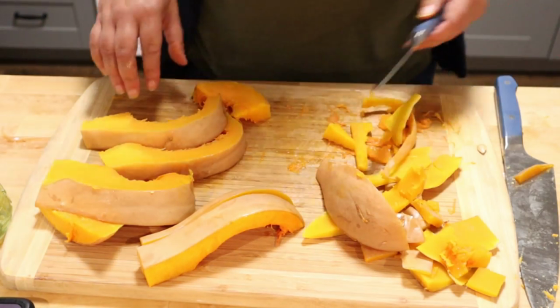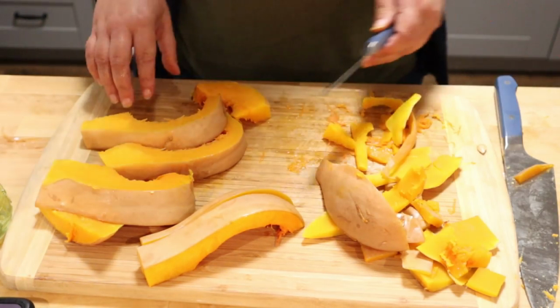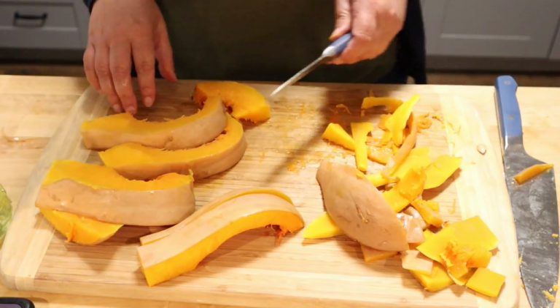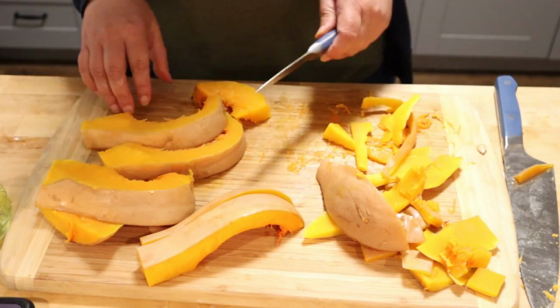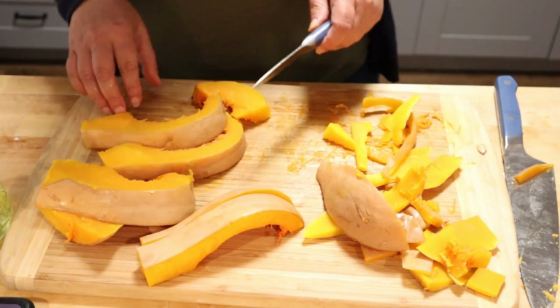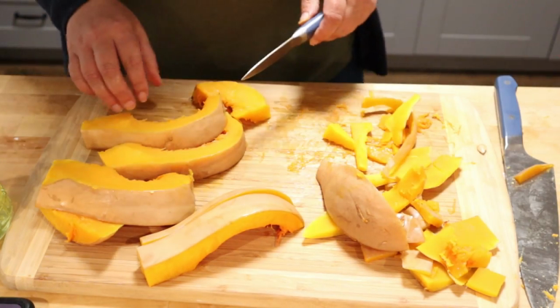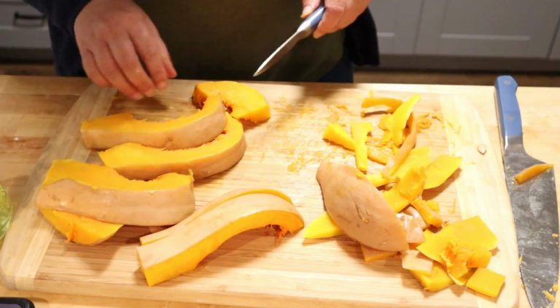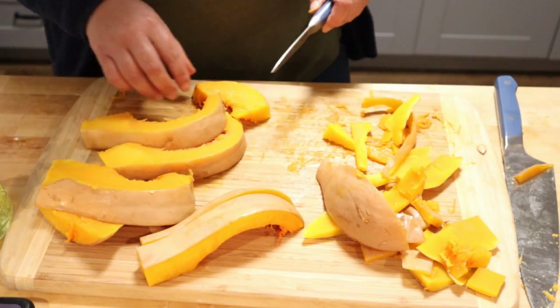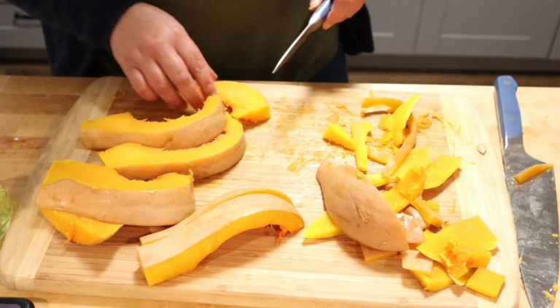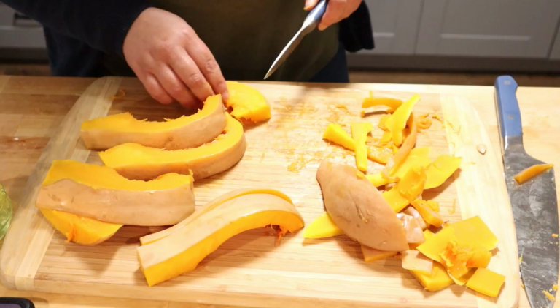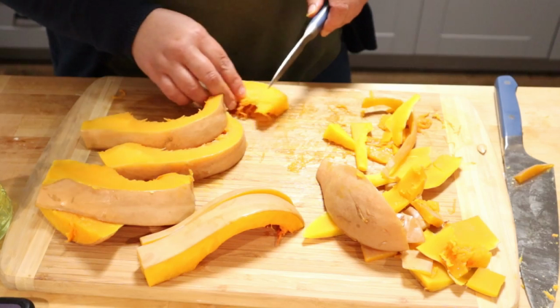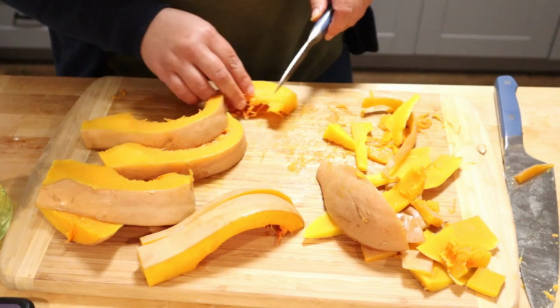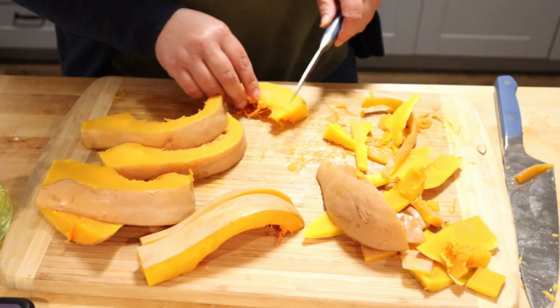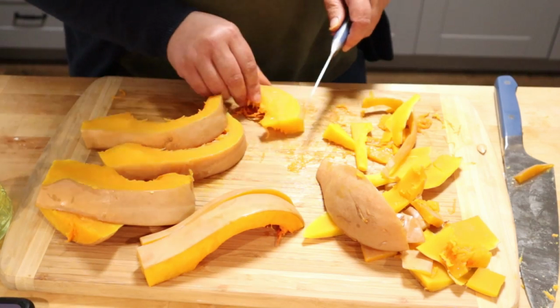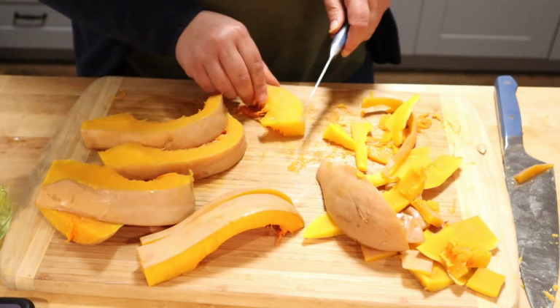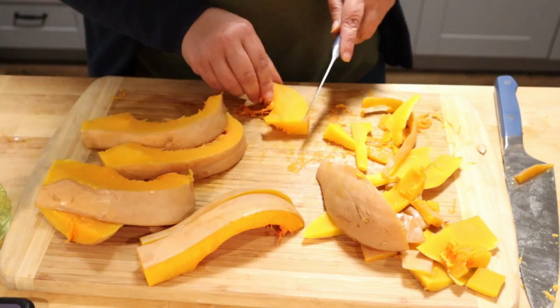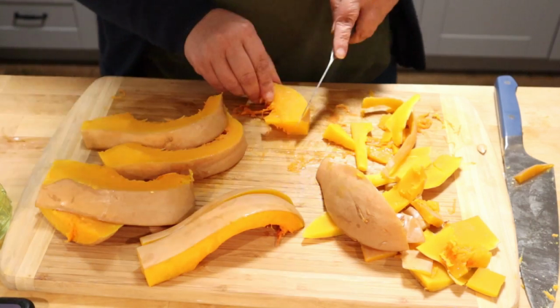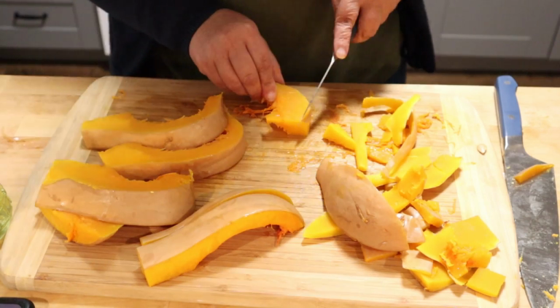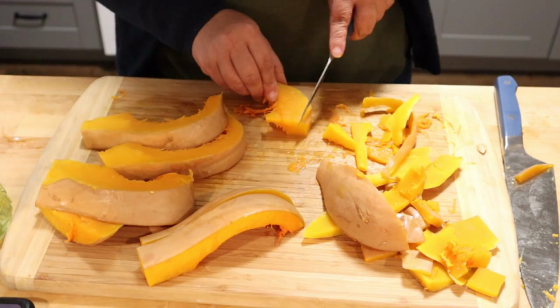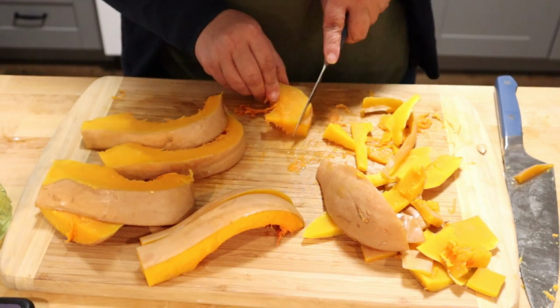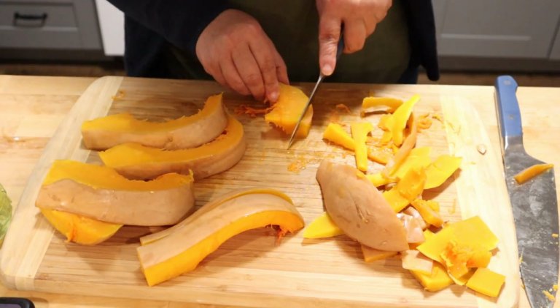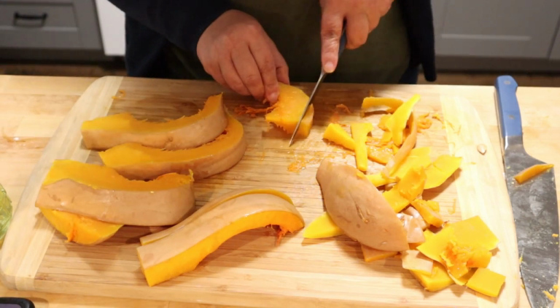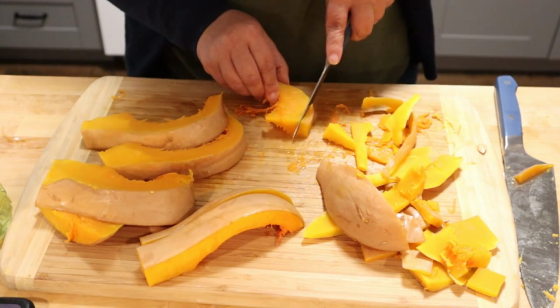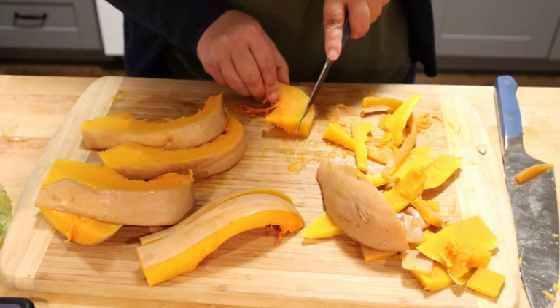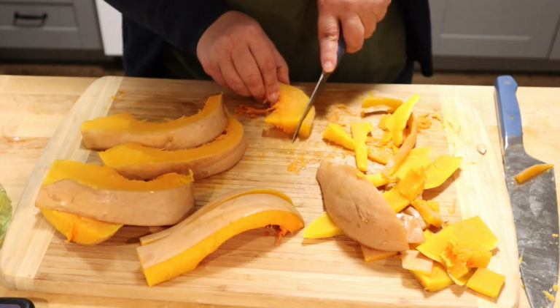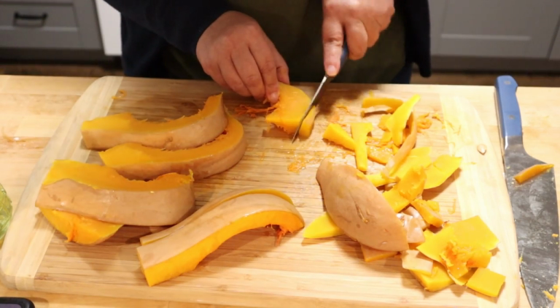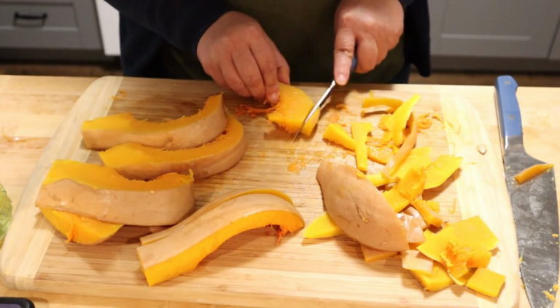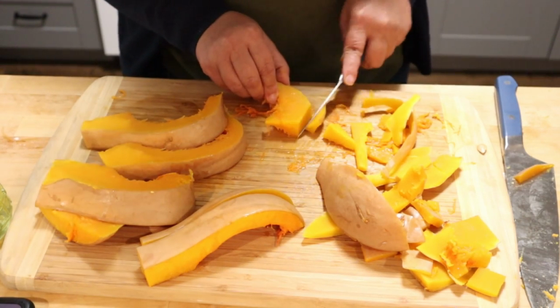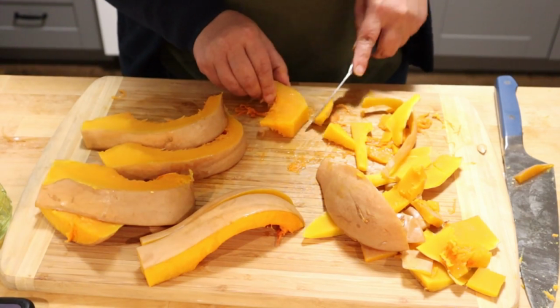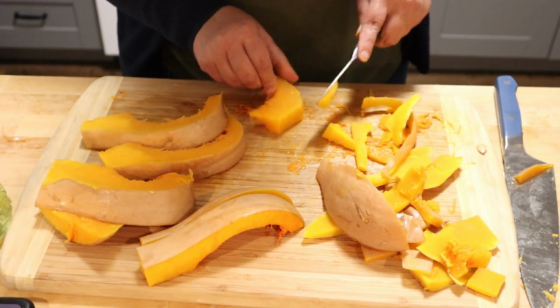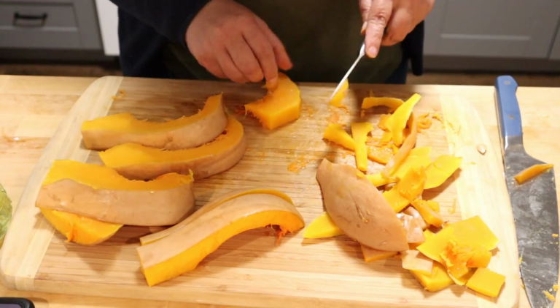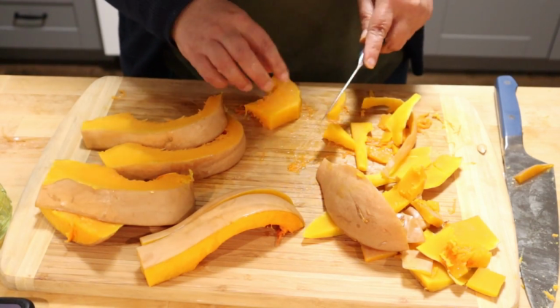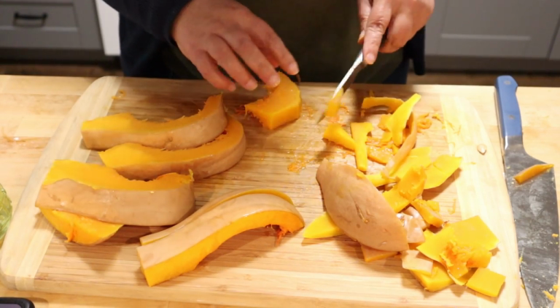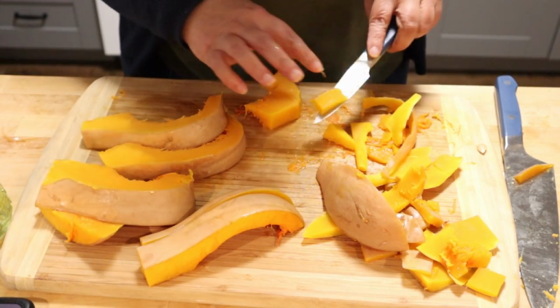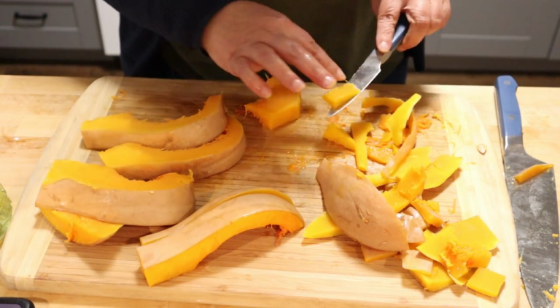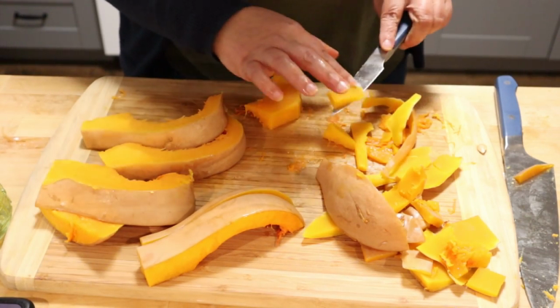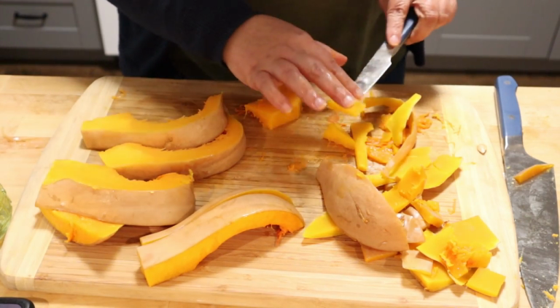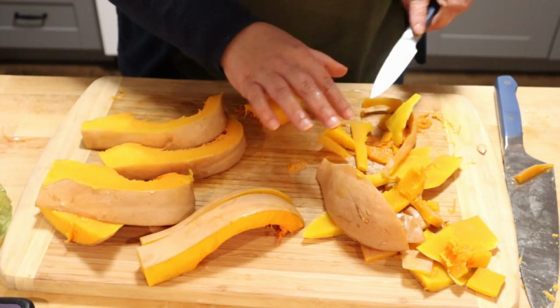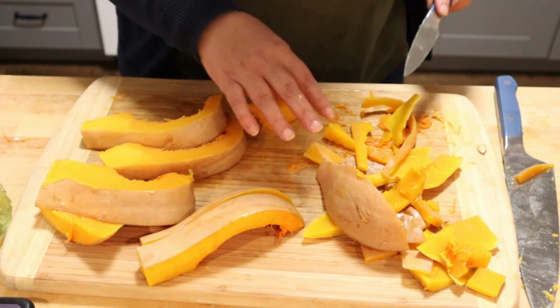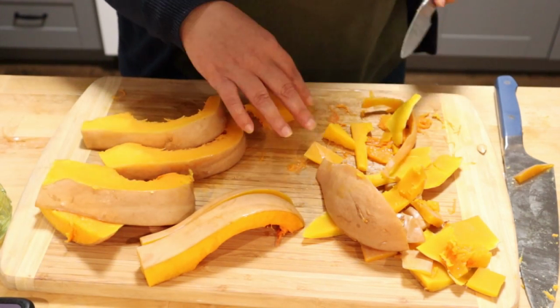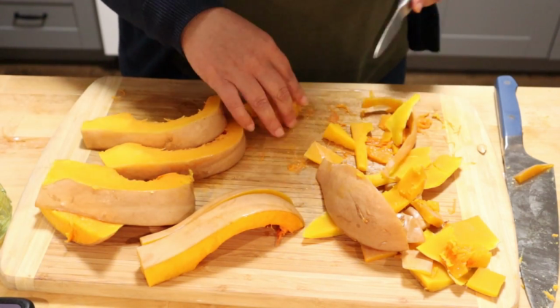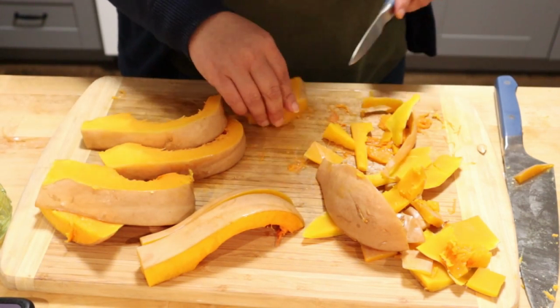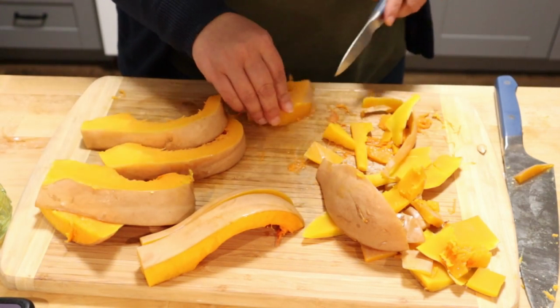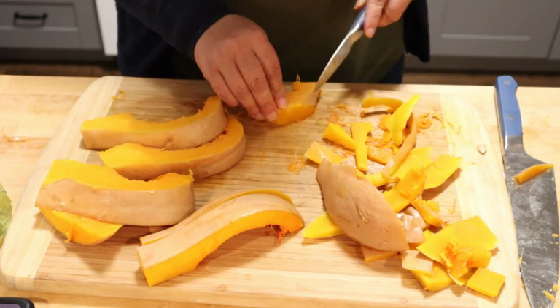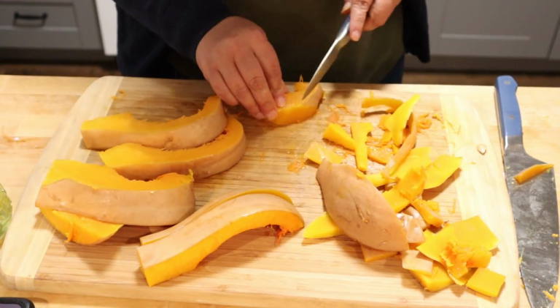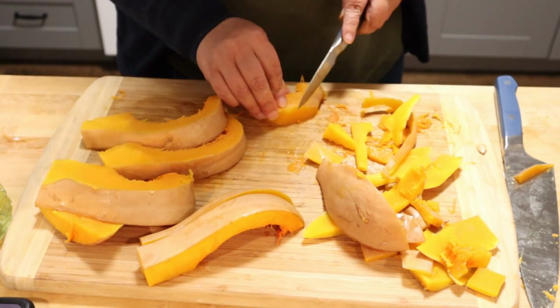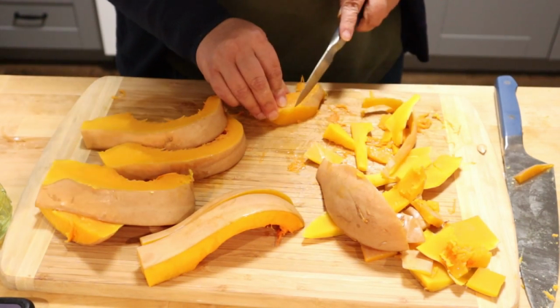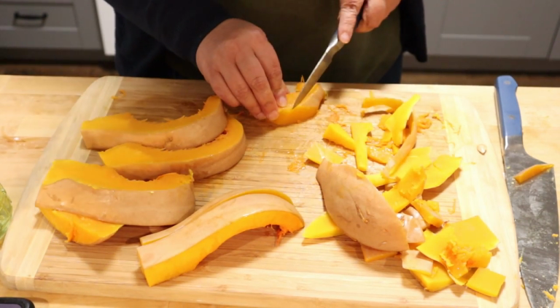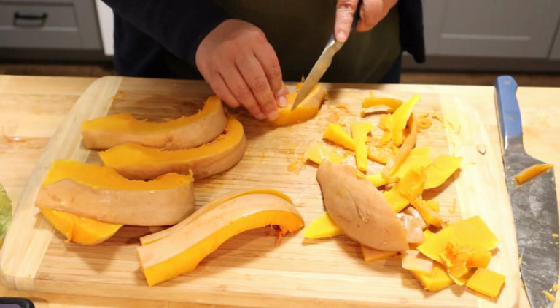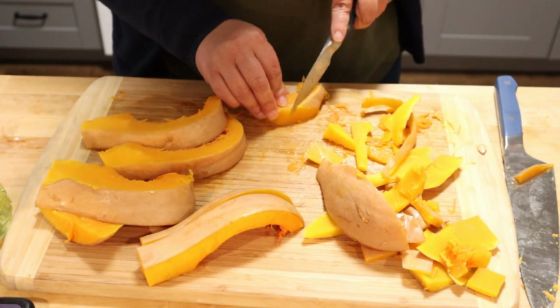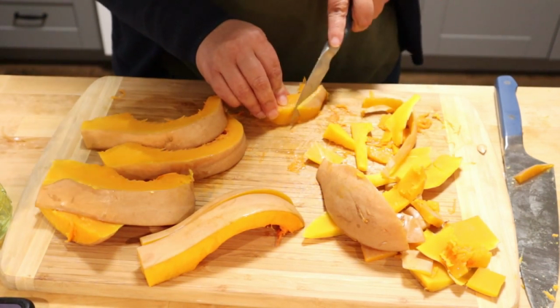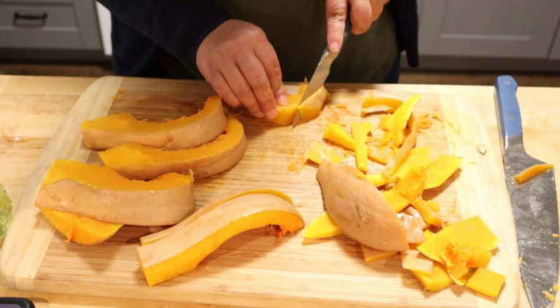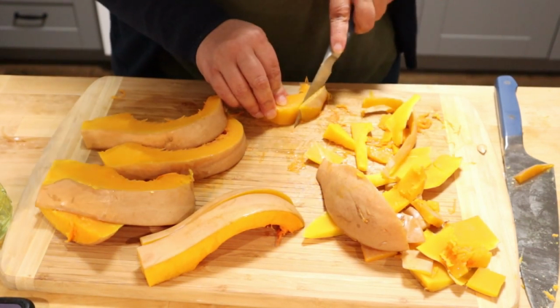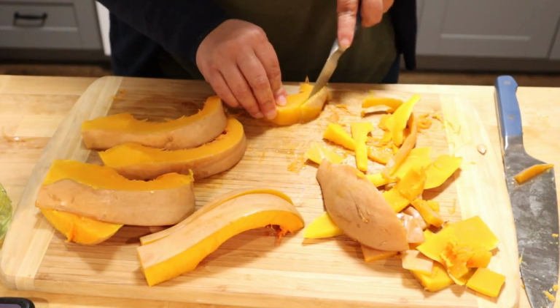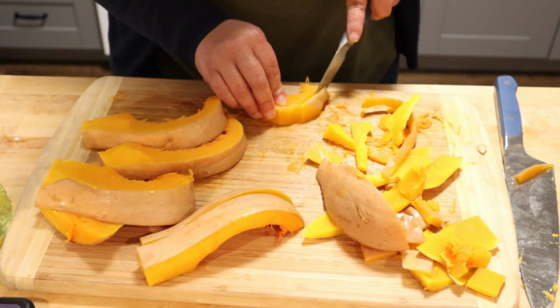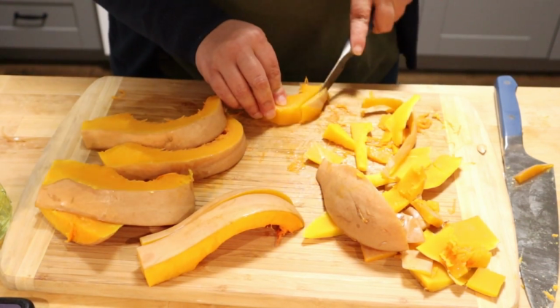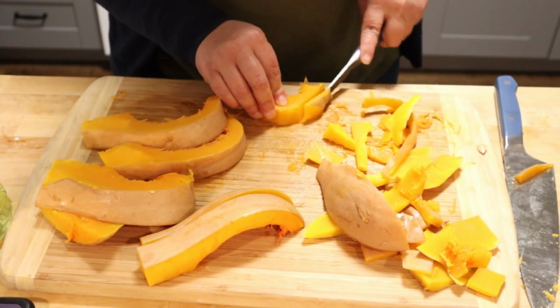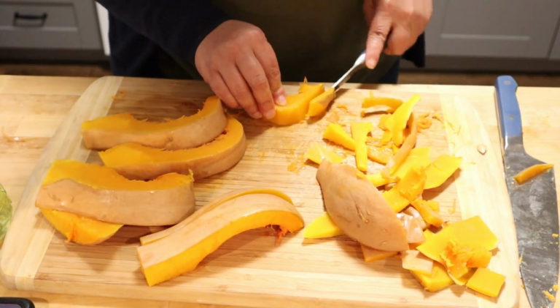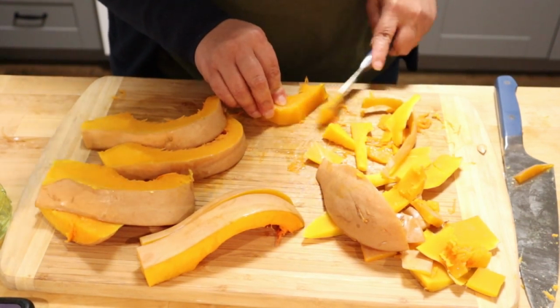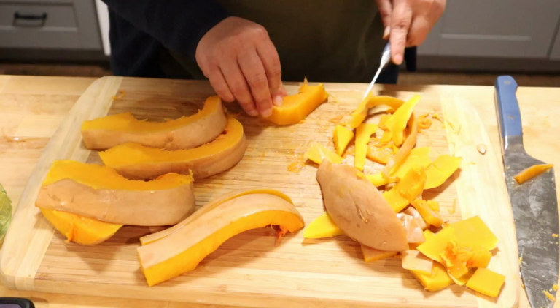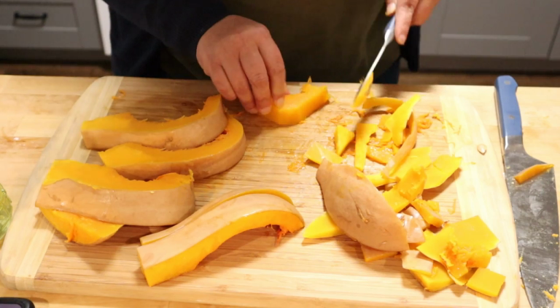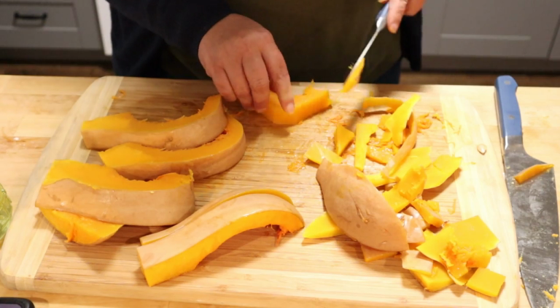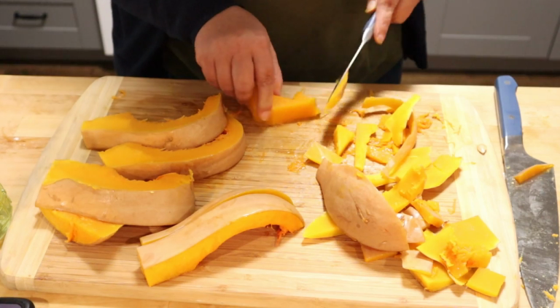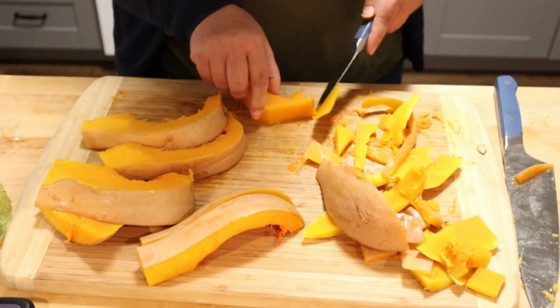I'm going to end up with way more squash than I anticipated, which is fine. I'll use it in something else tomorrow — probably some butternut squash soup.